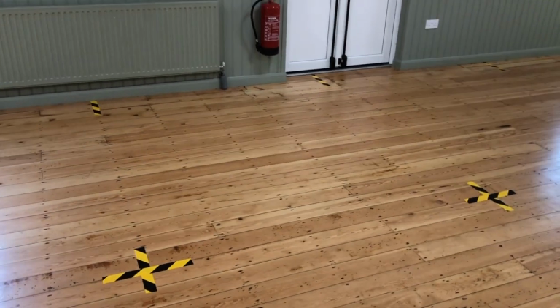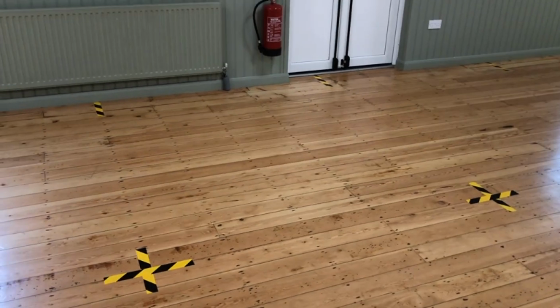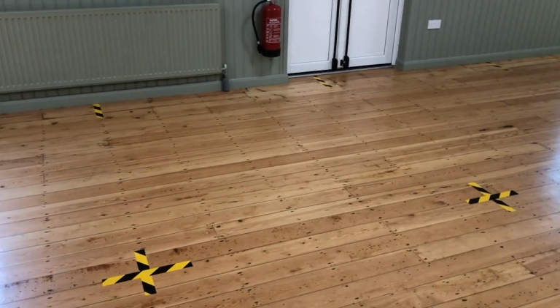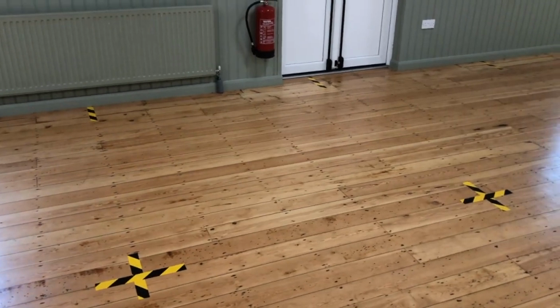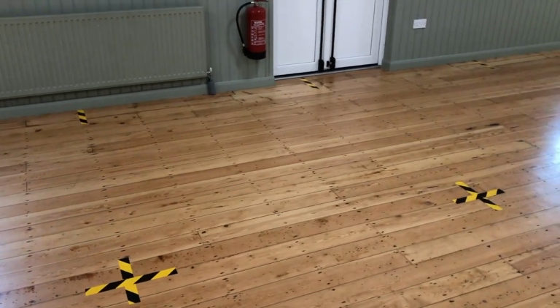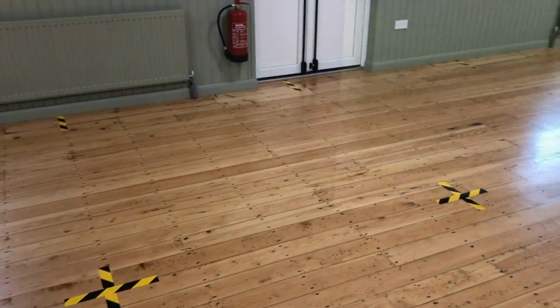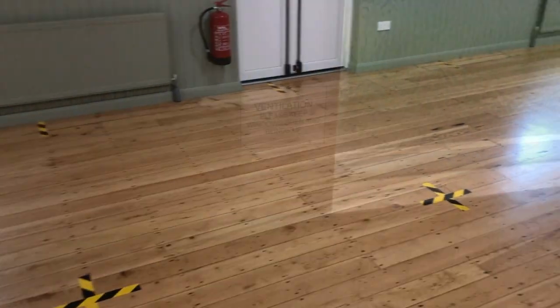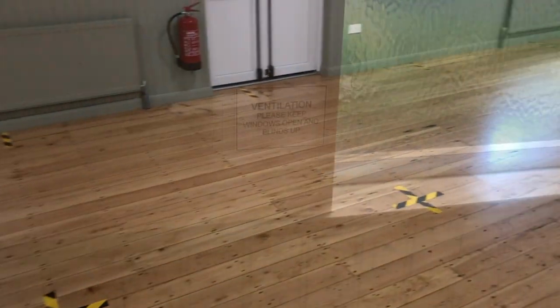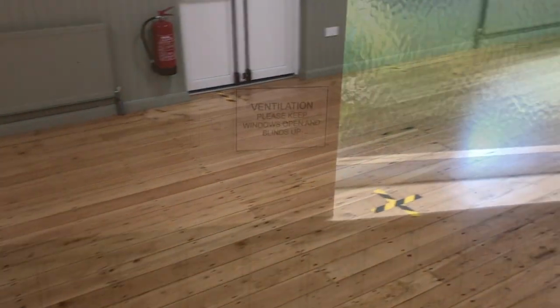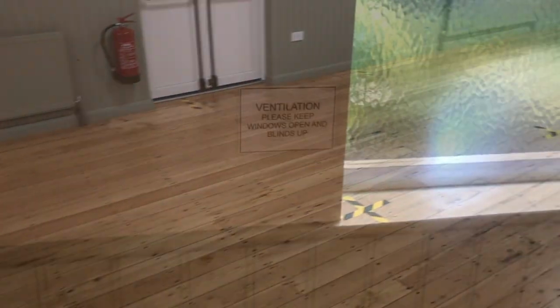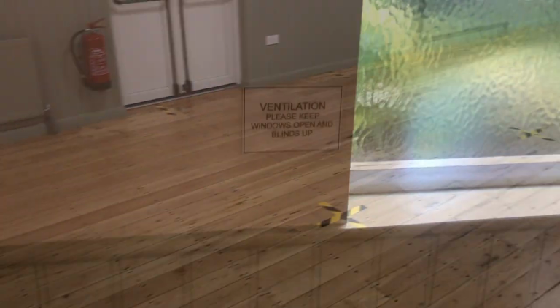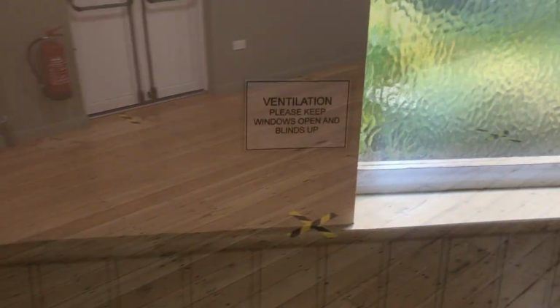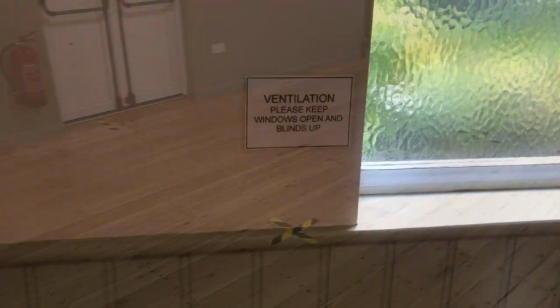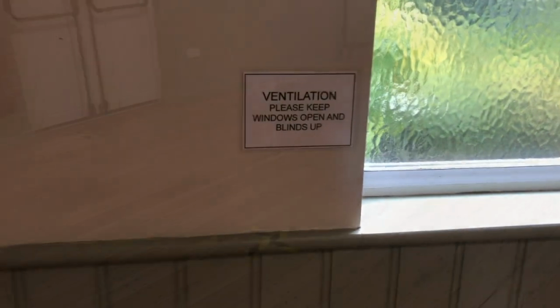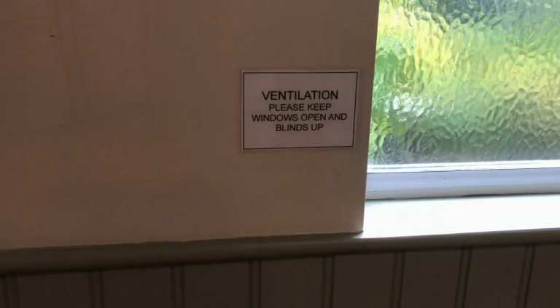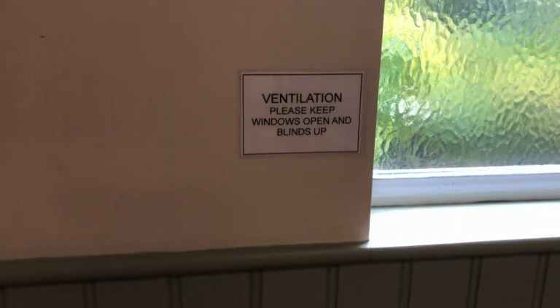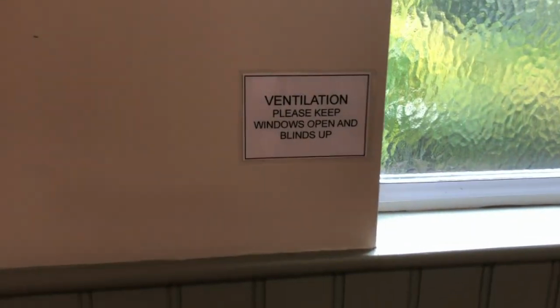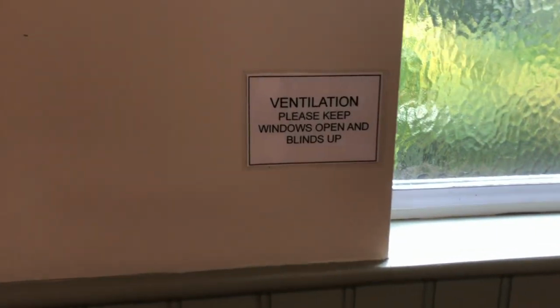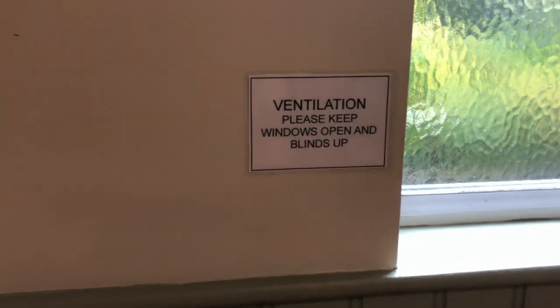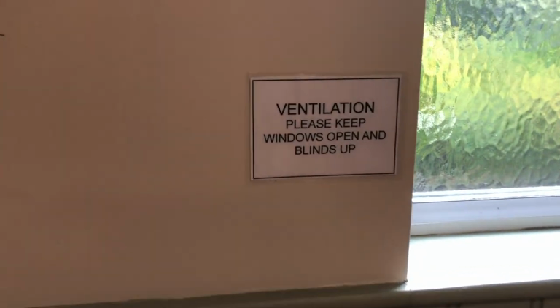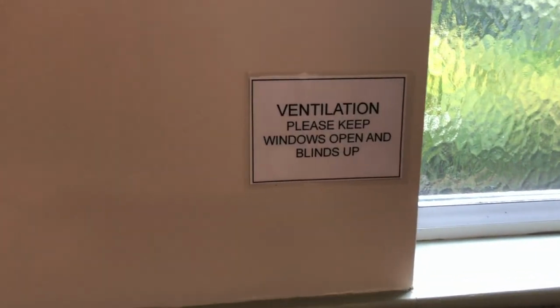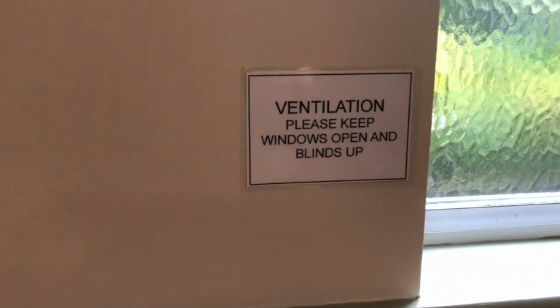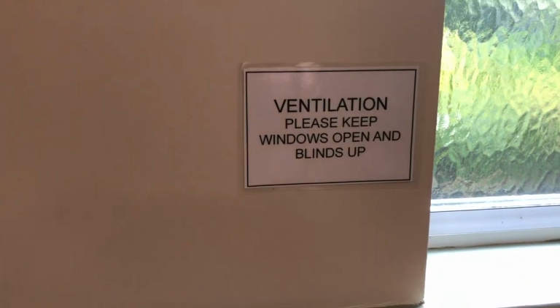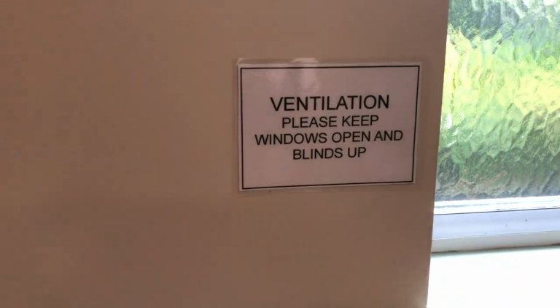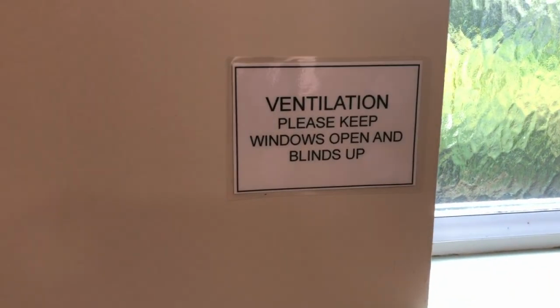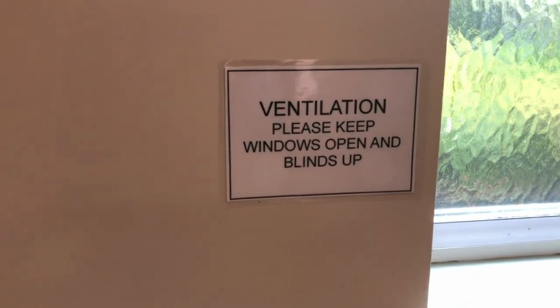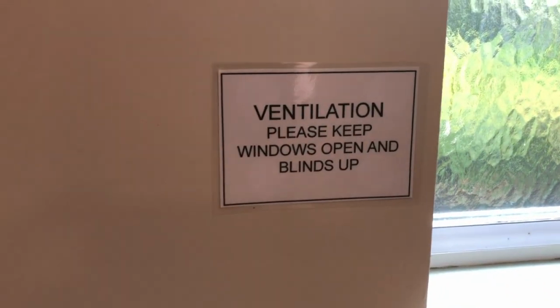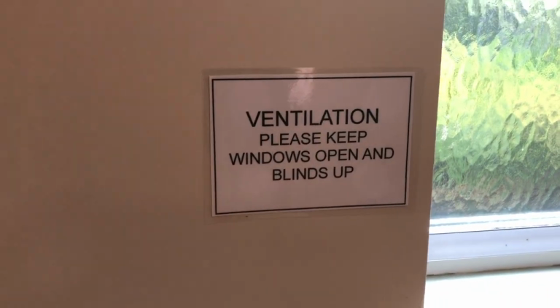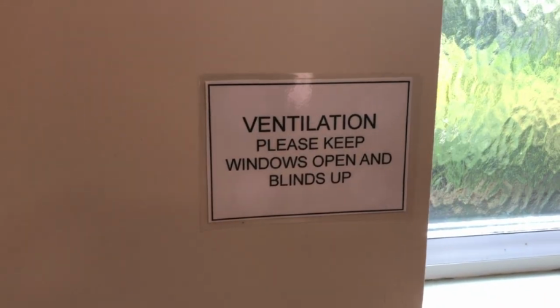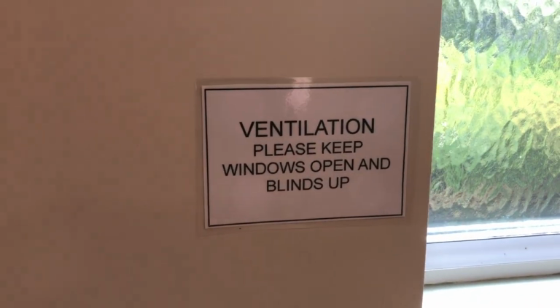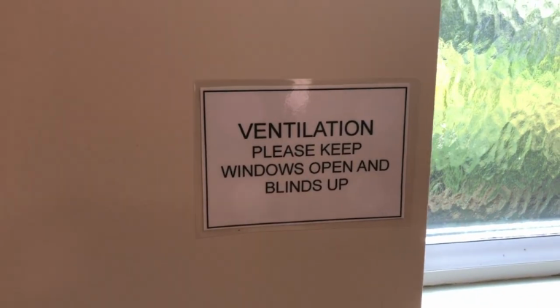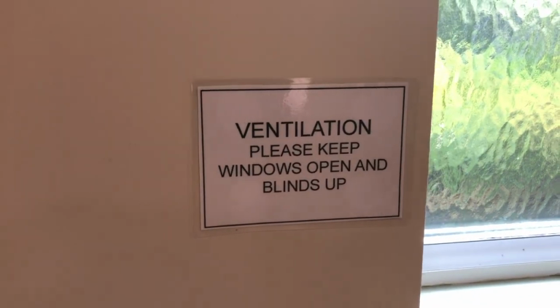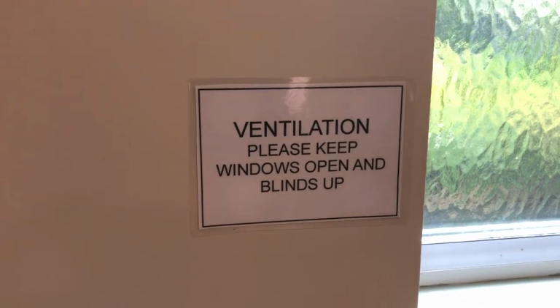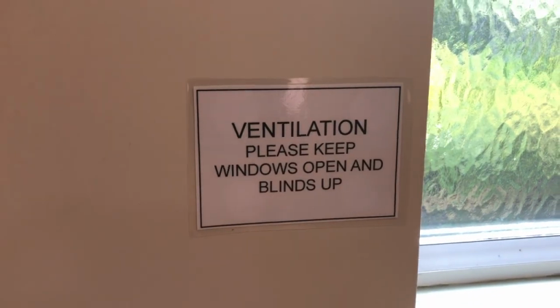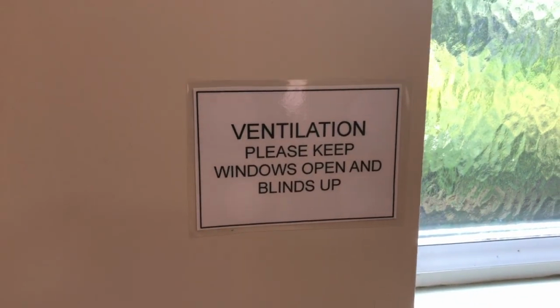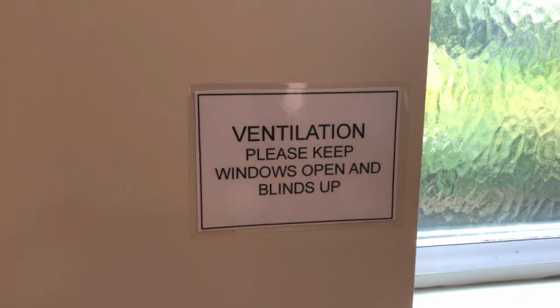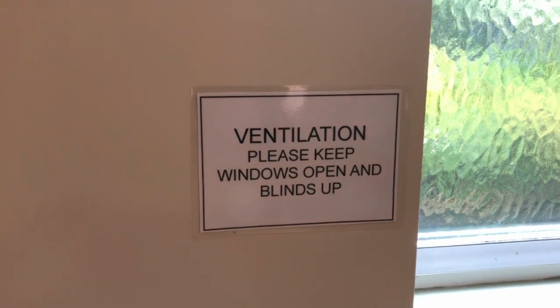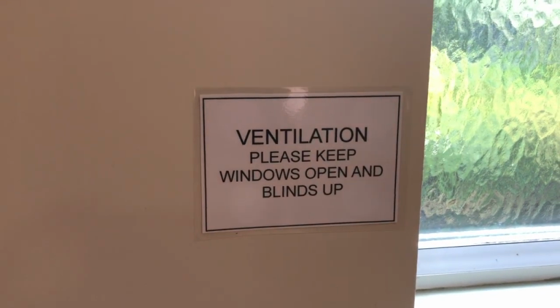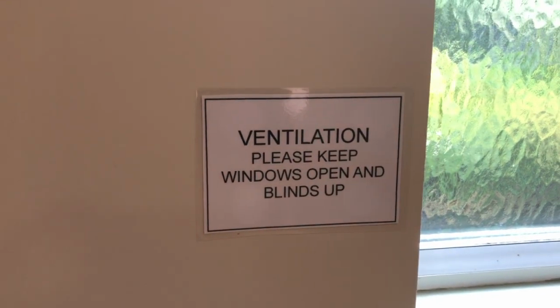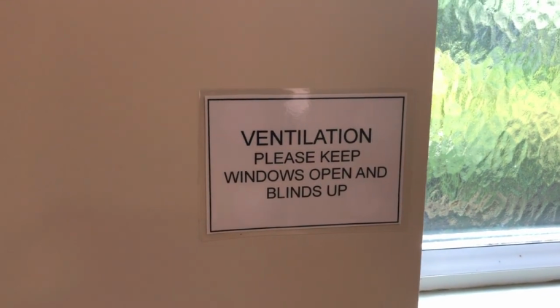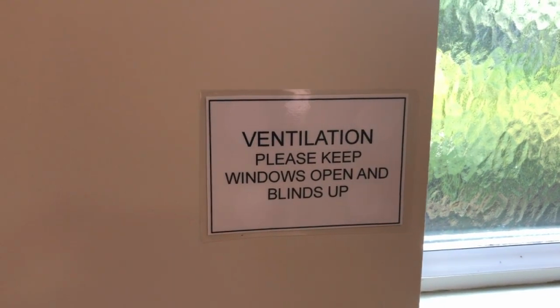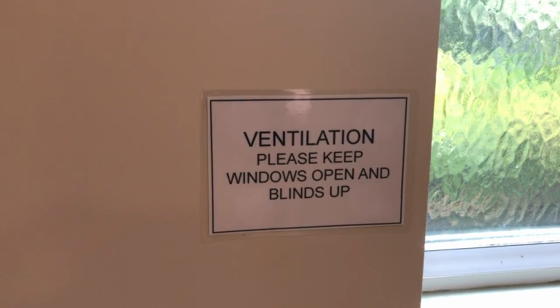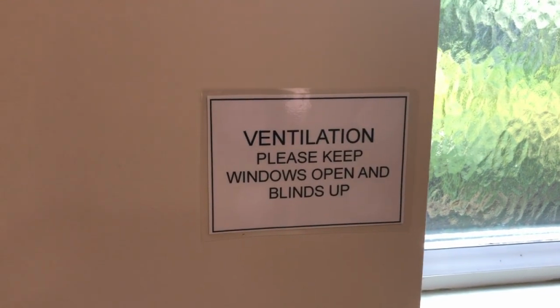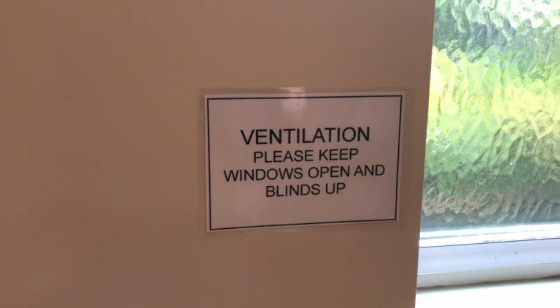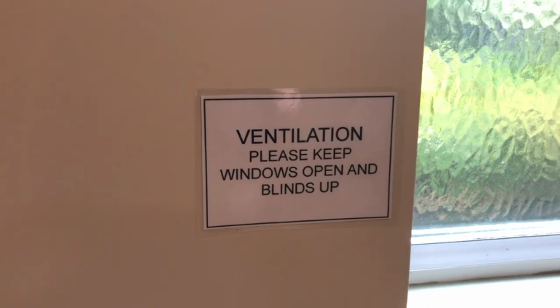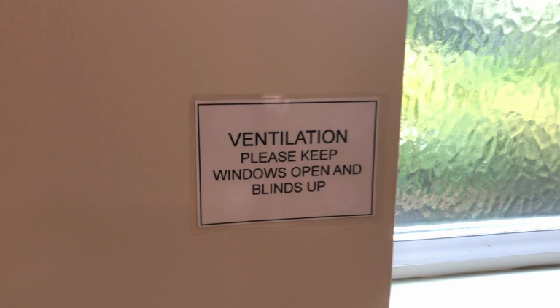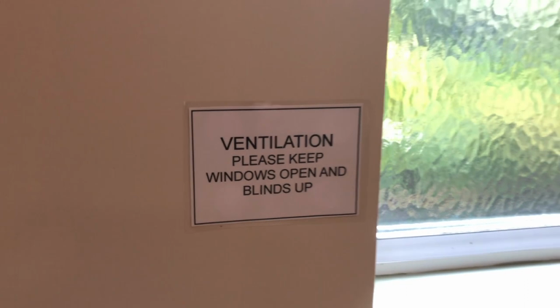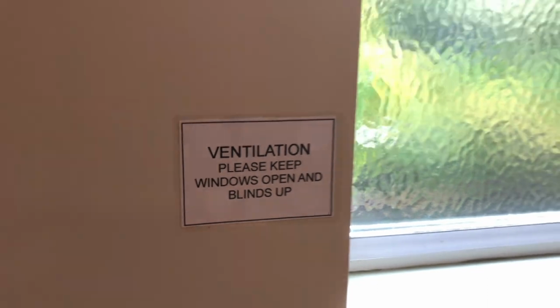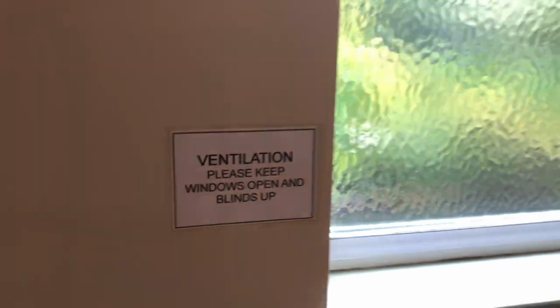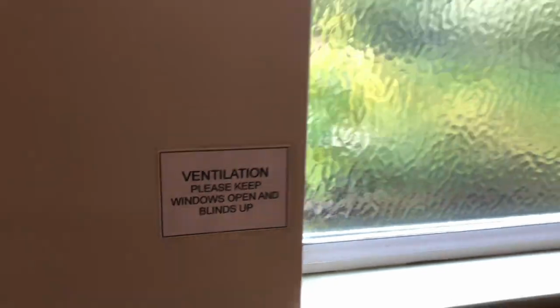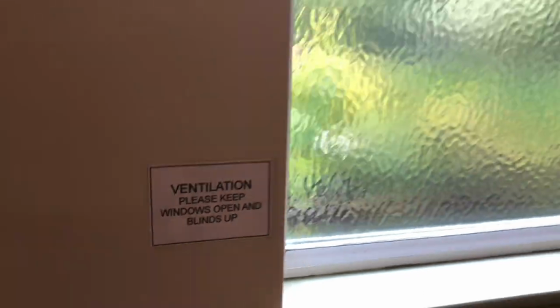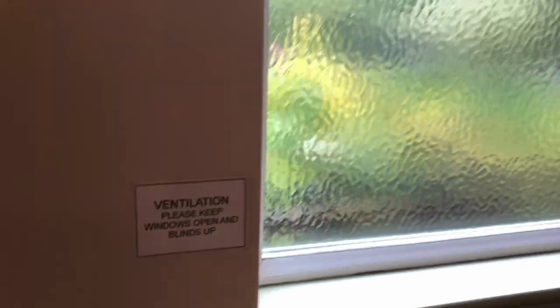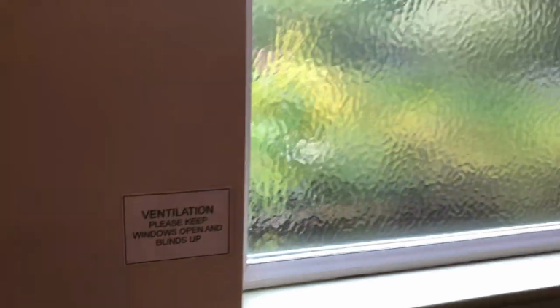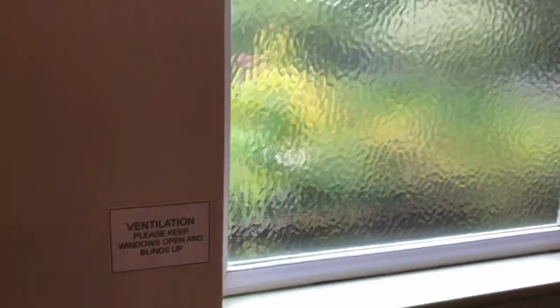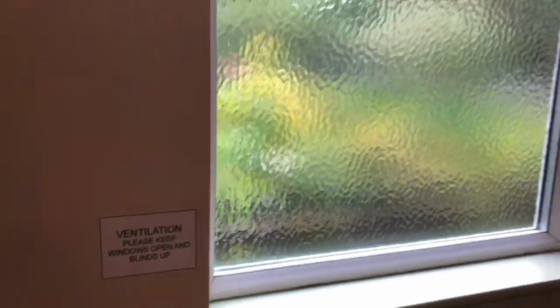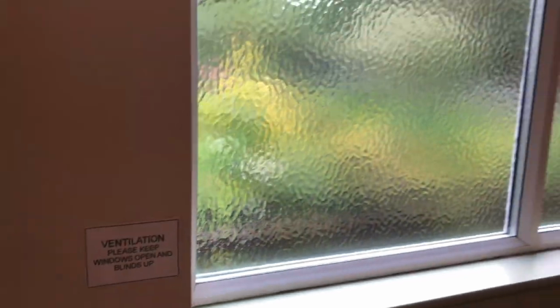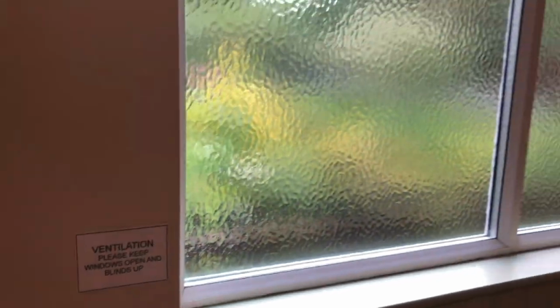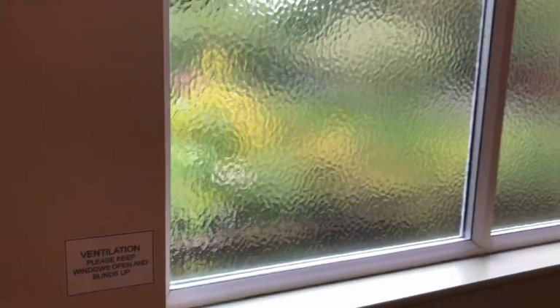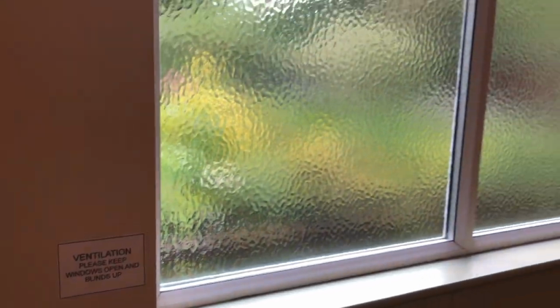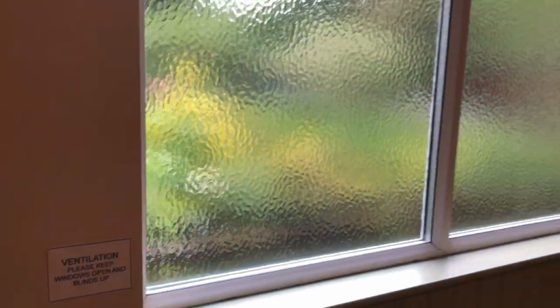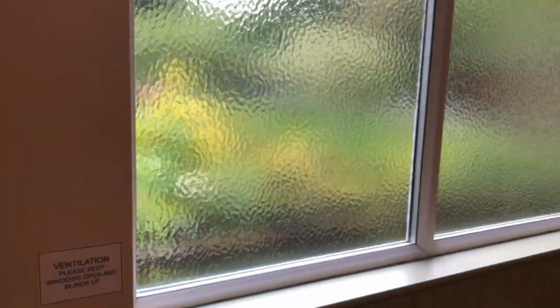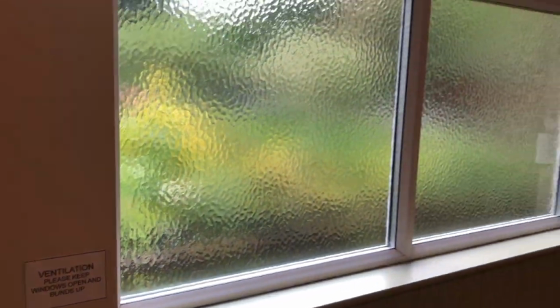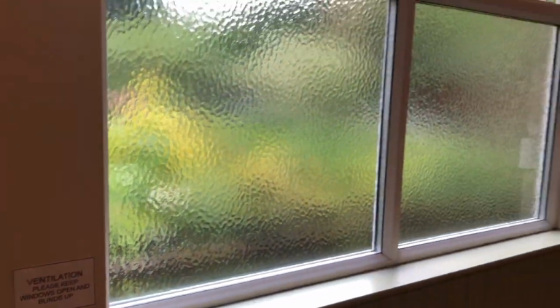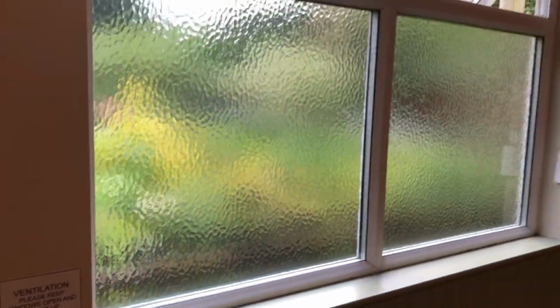One important feature is we're going to keep the windows open at all times. Please keep the windows and the blinds open at all times.